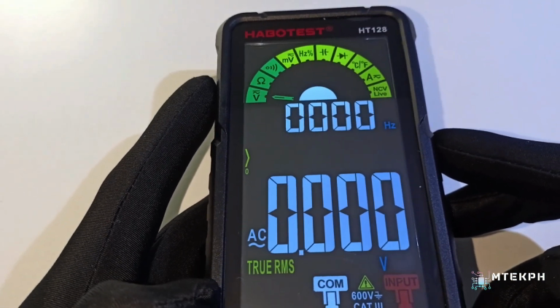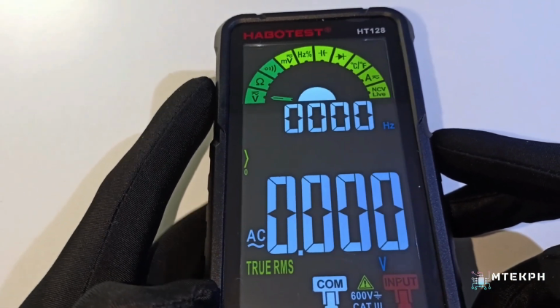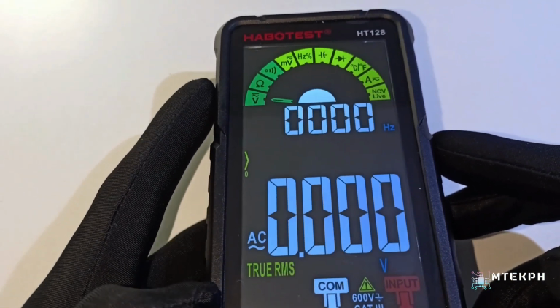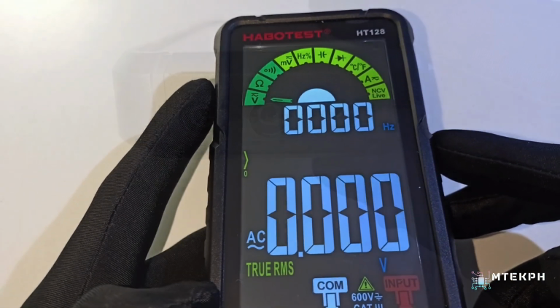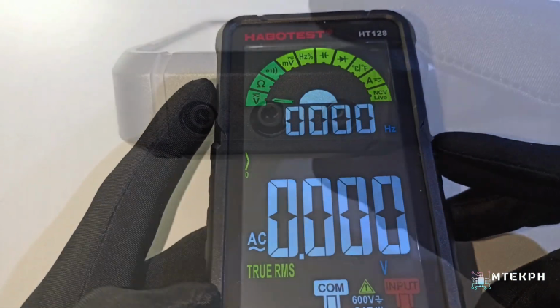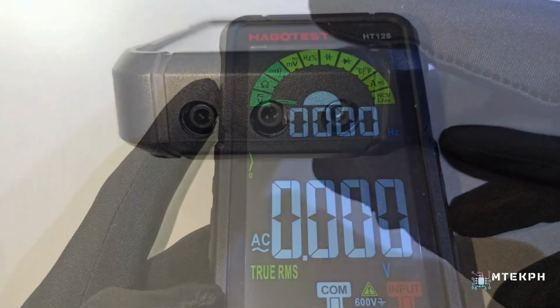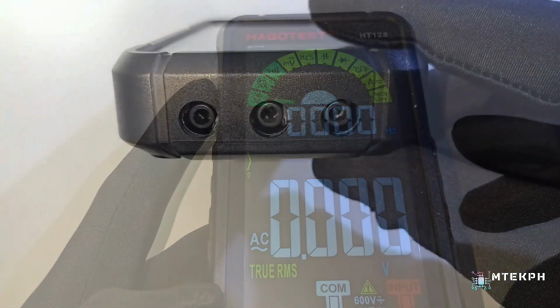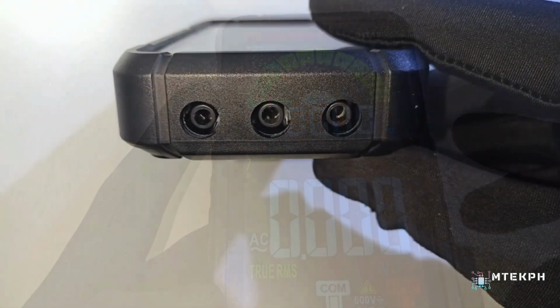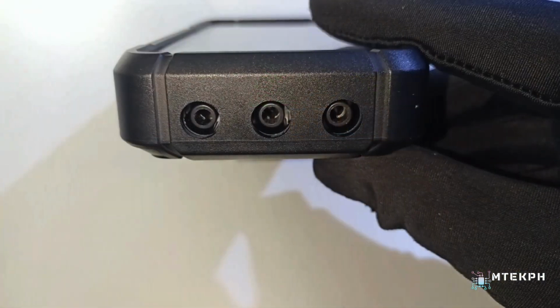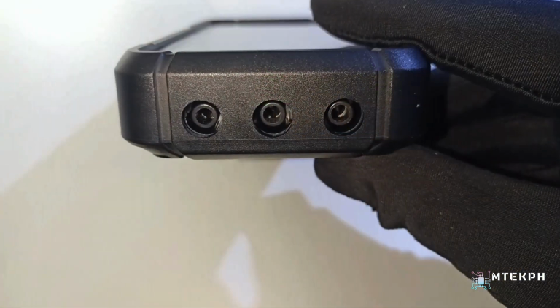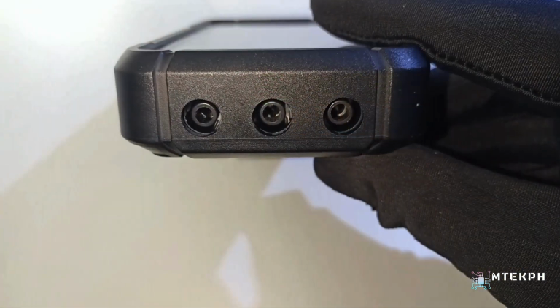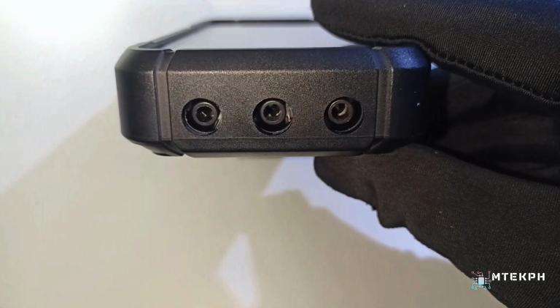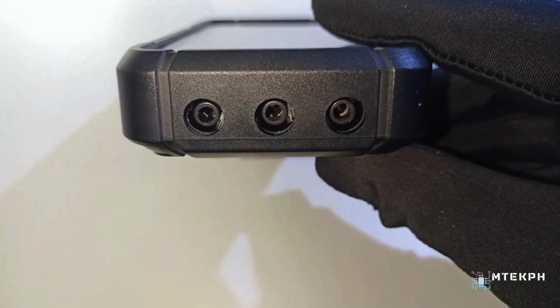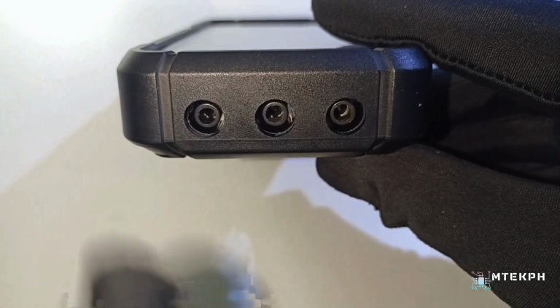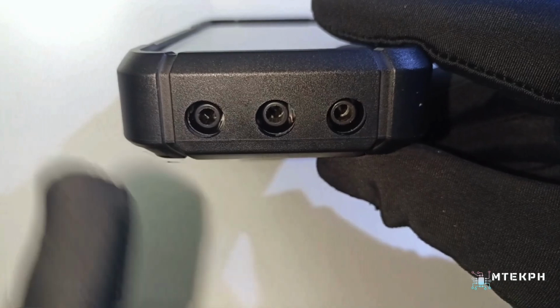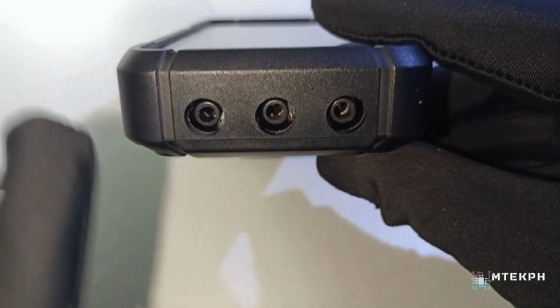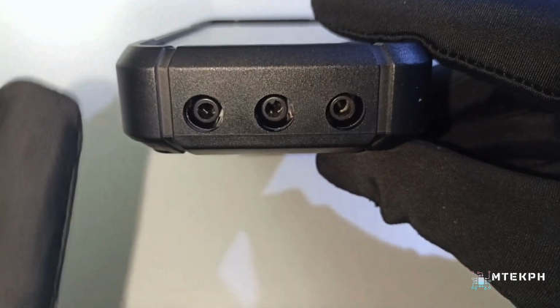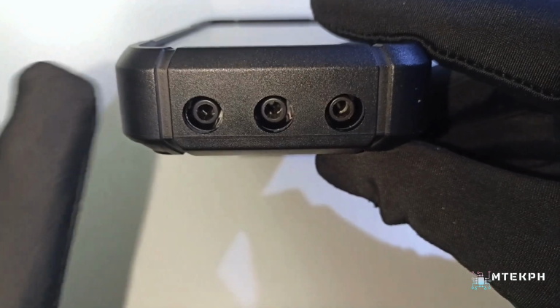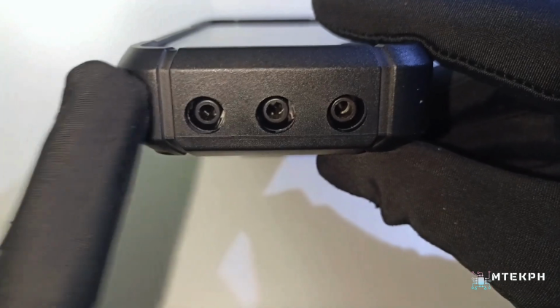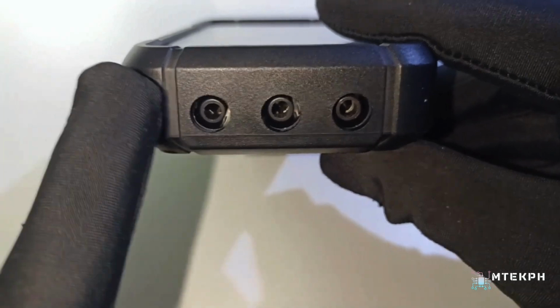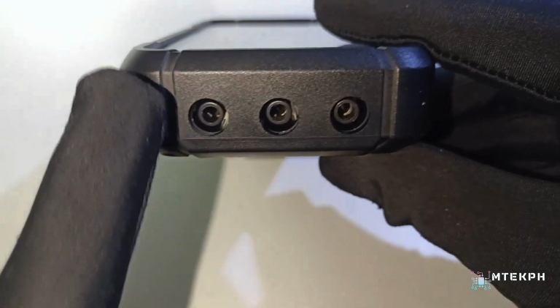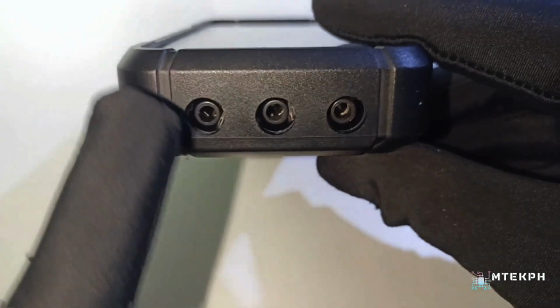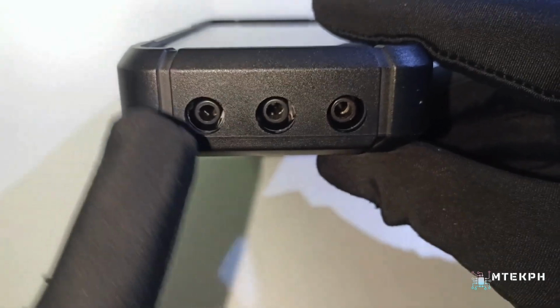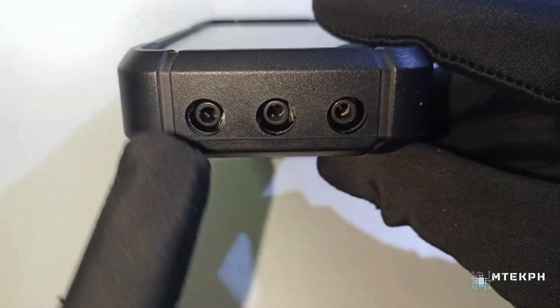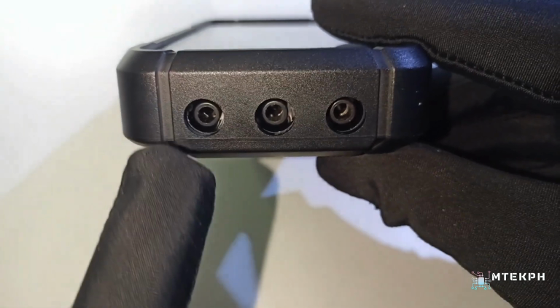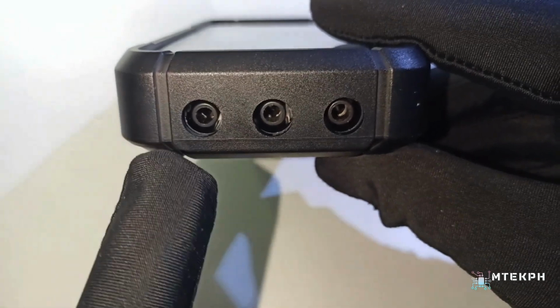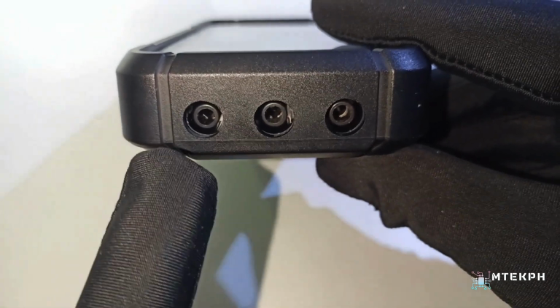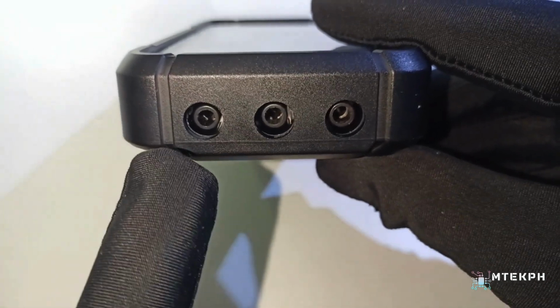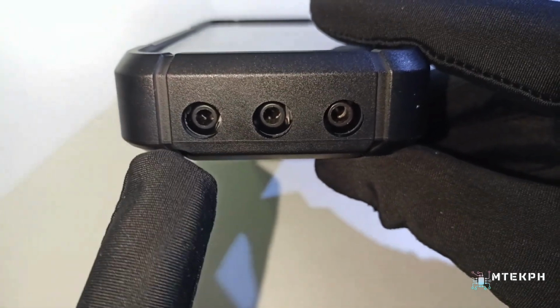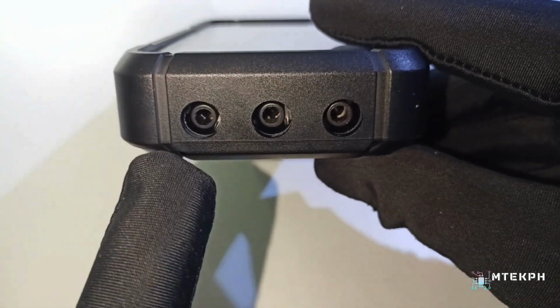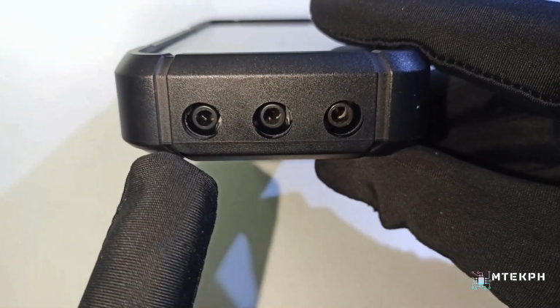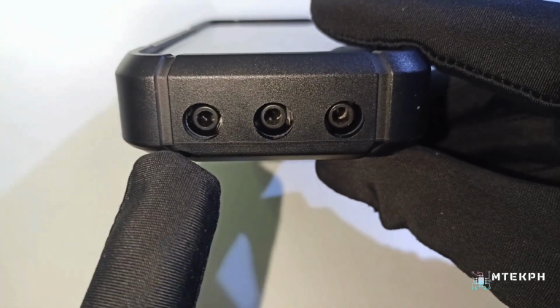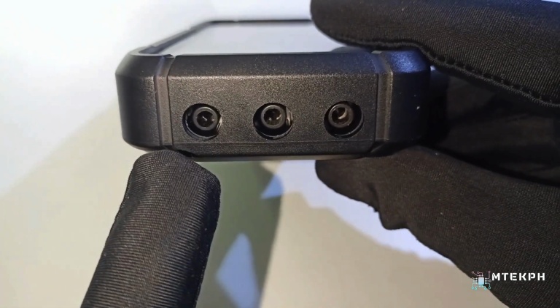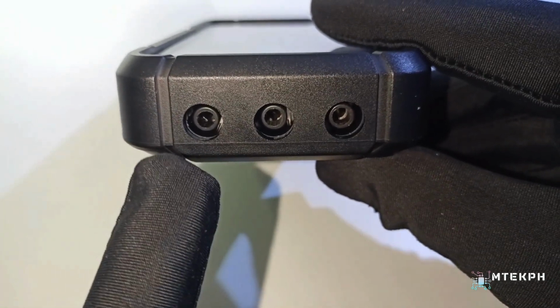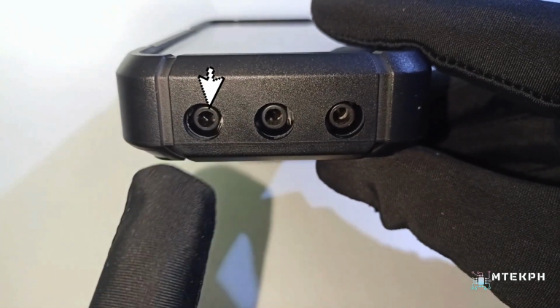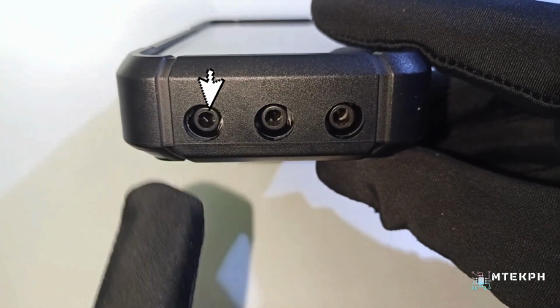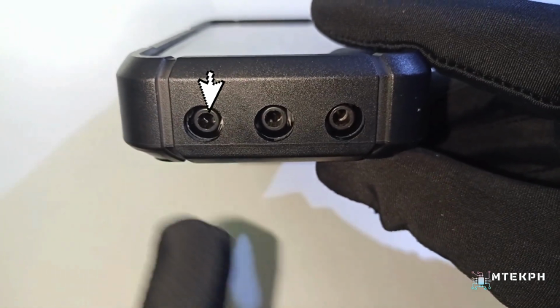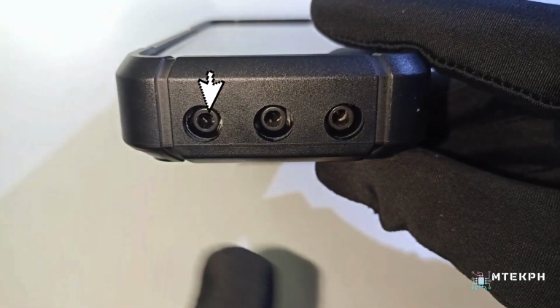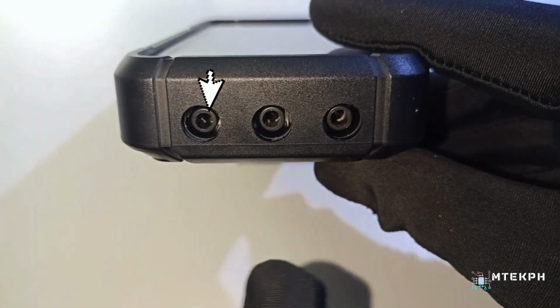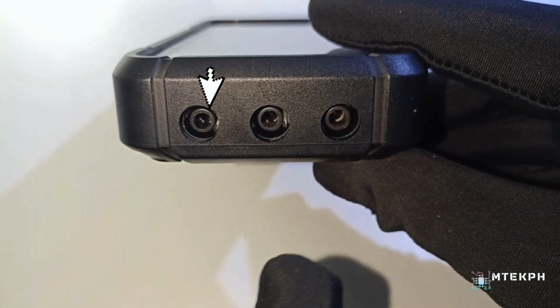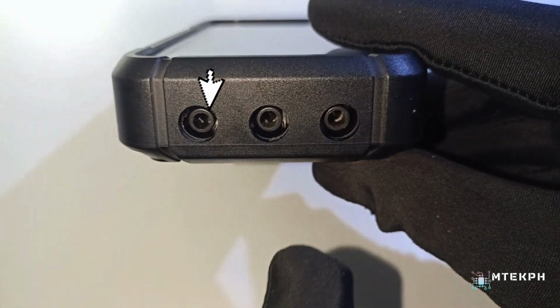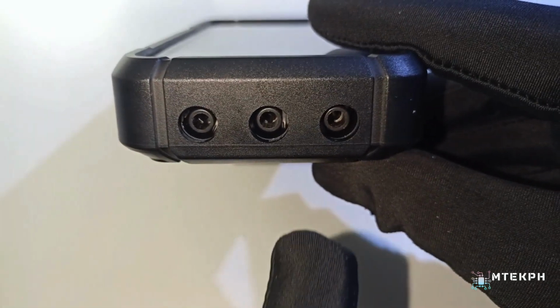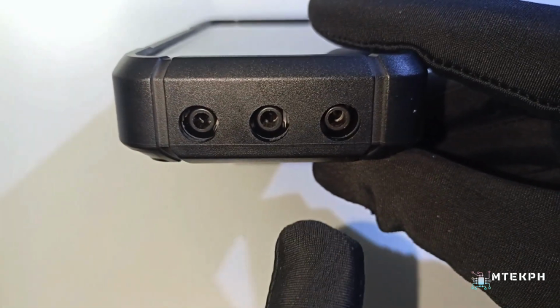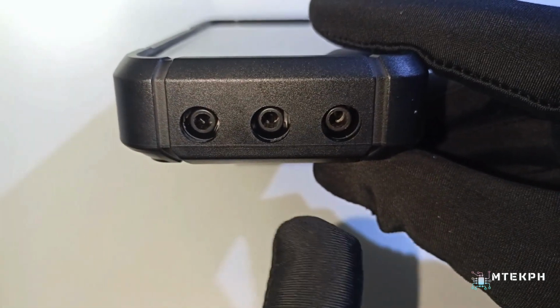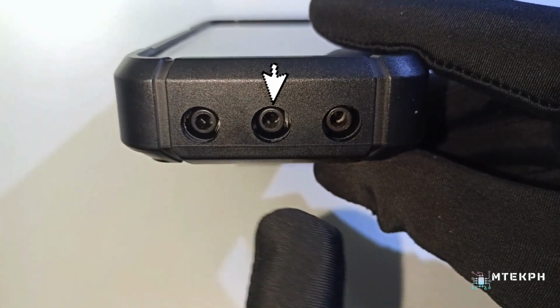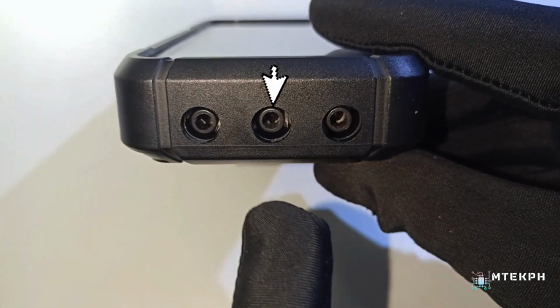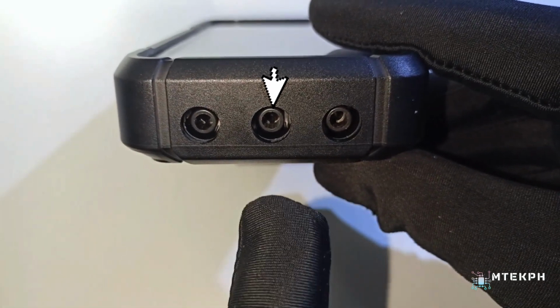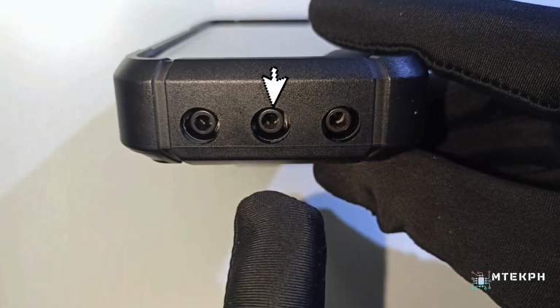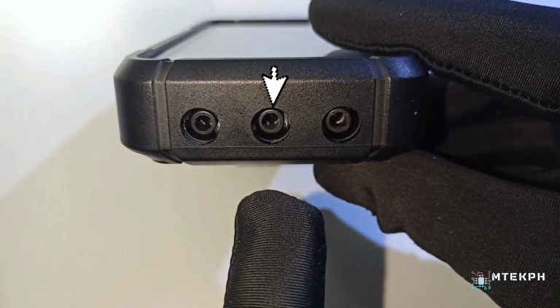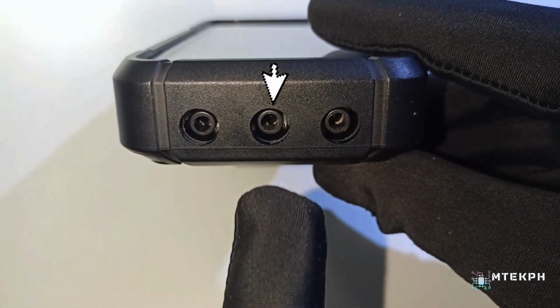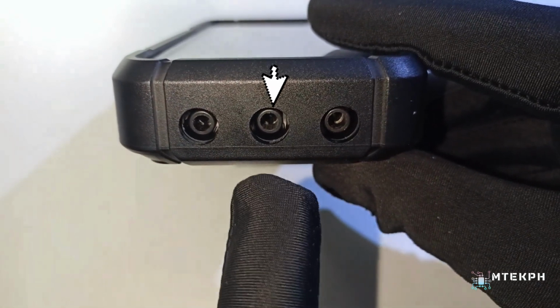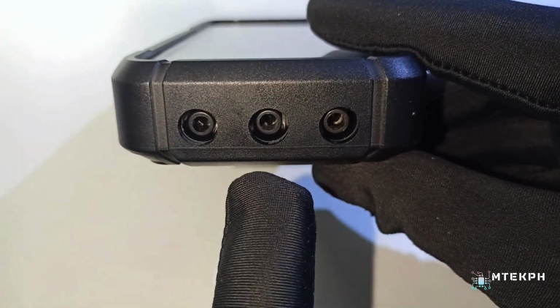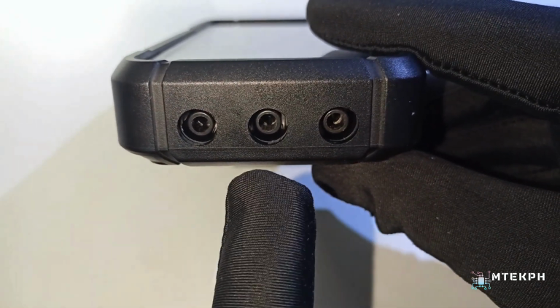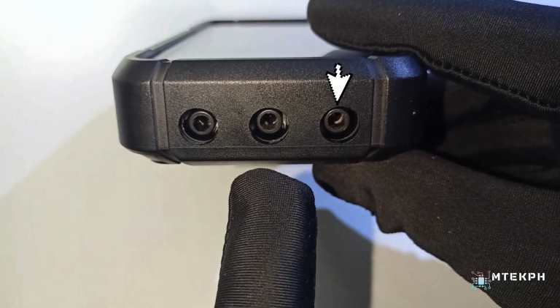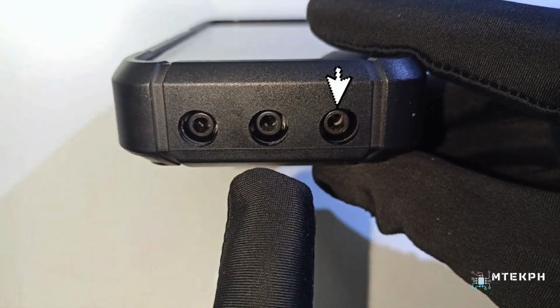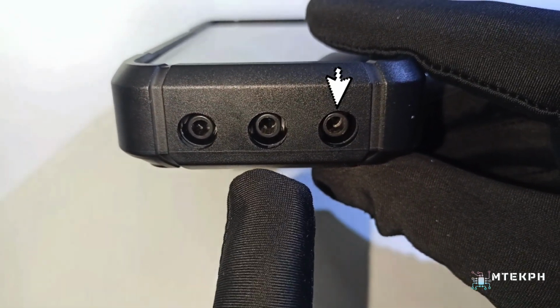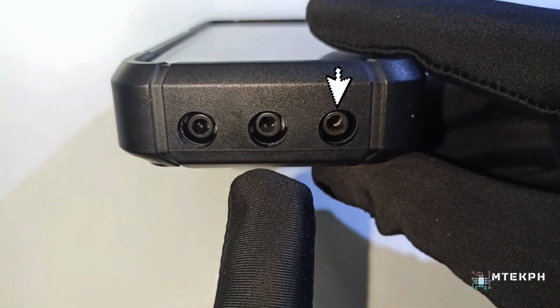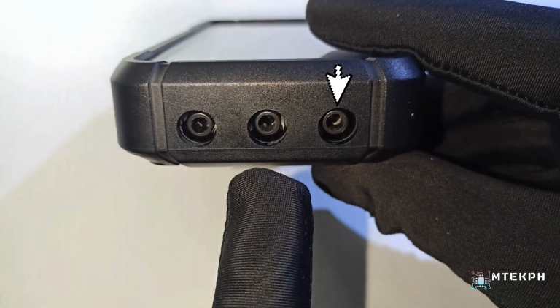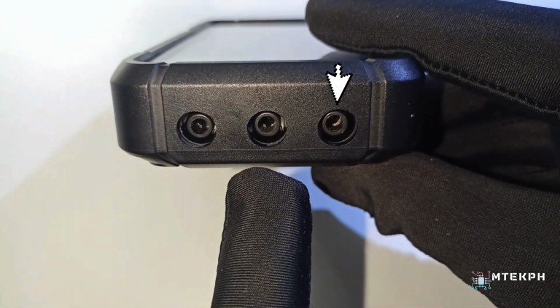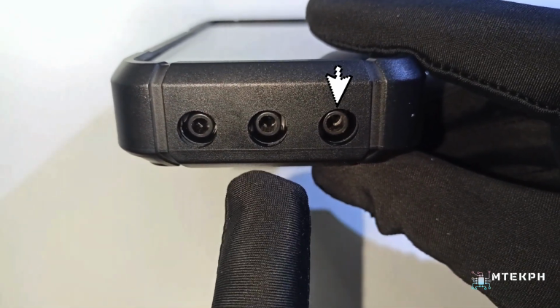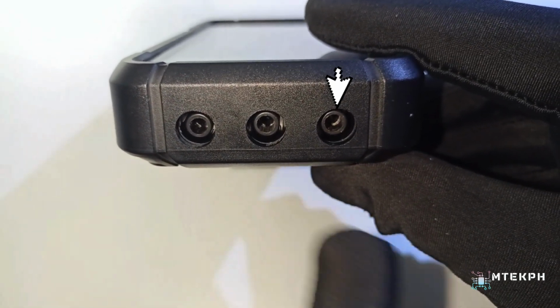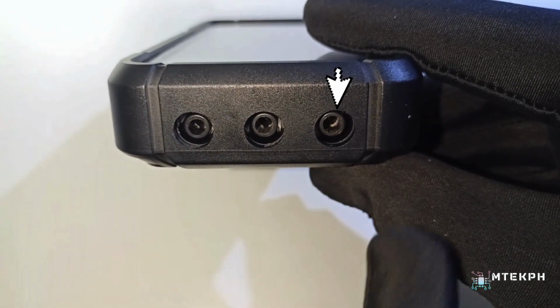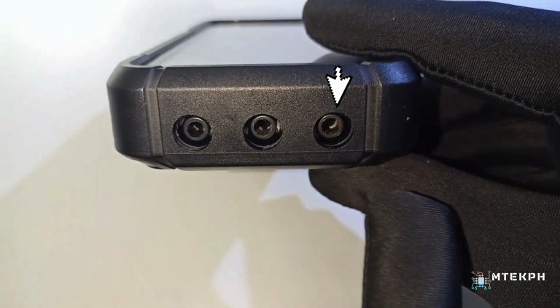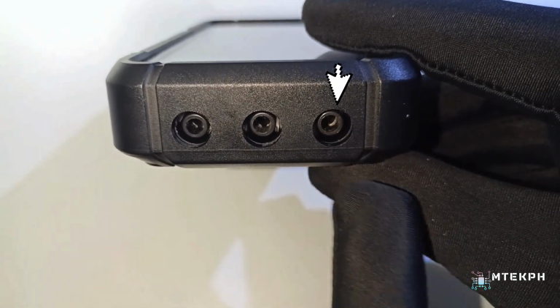And at the bottom, there are three input jacks: current input, common input, and other function input.